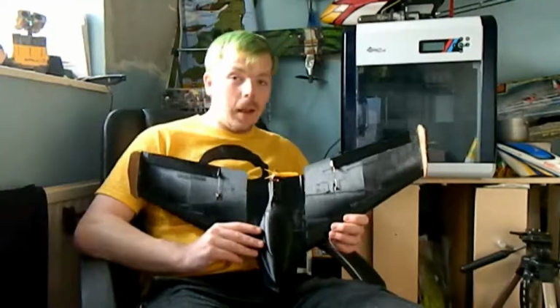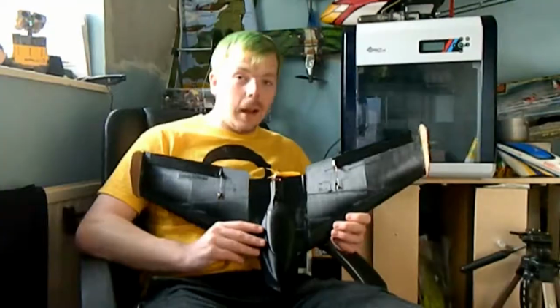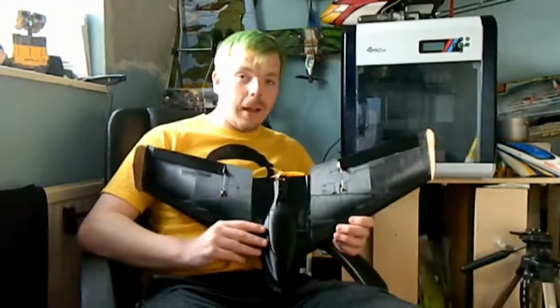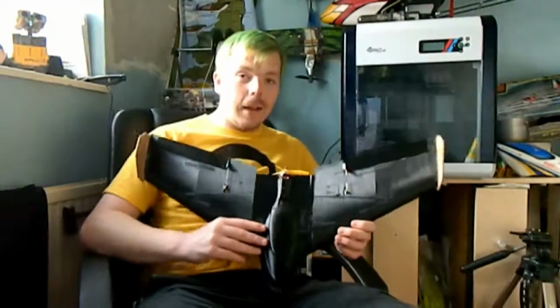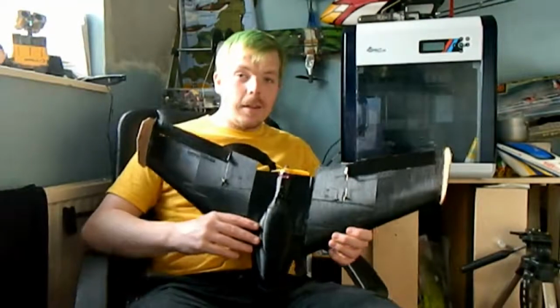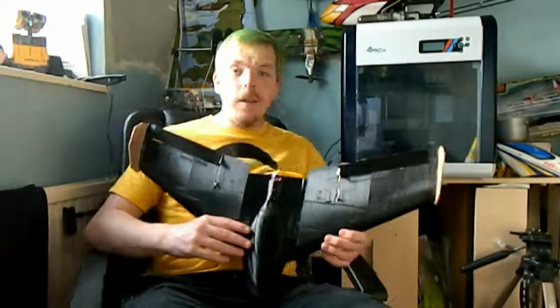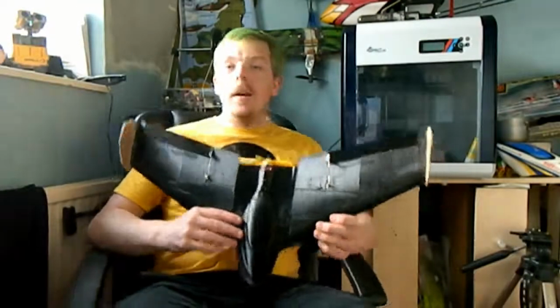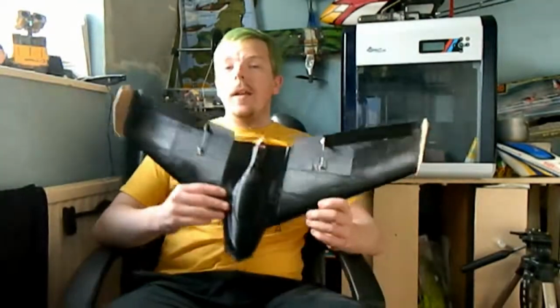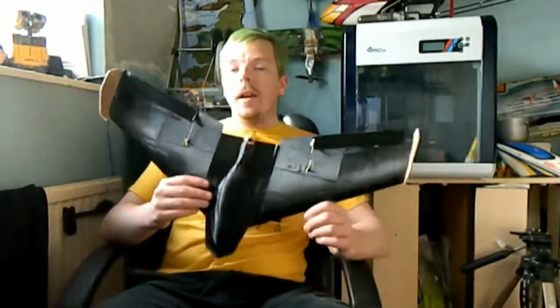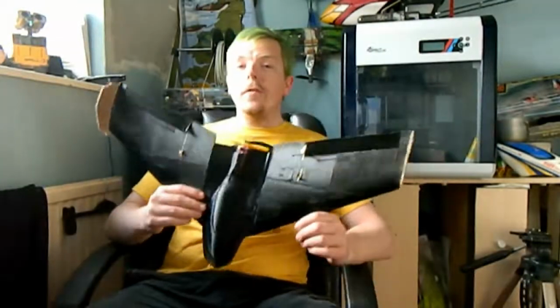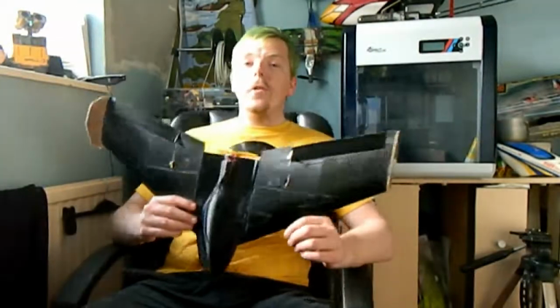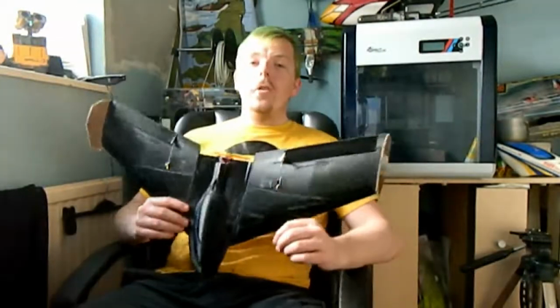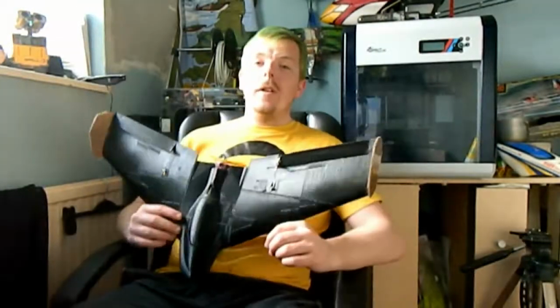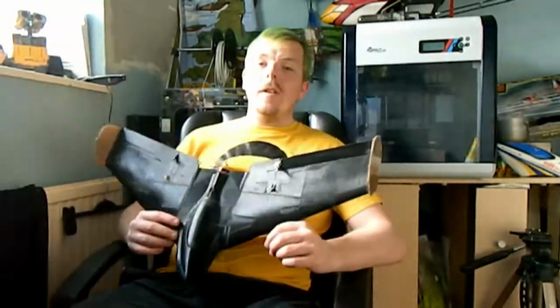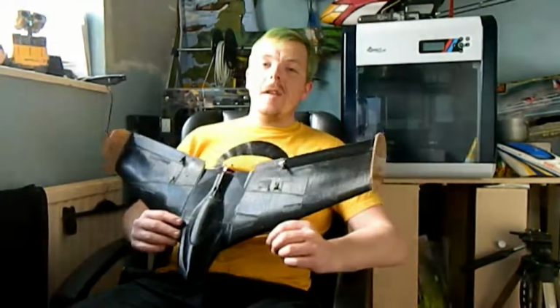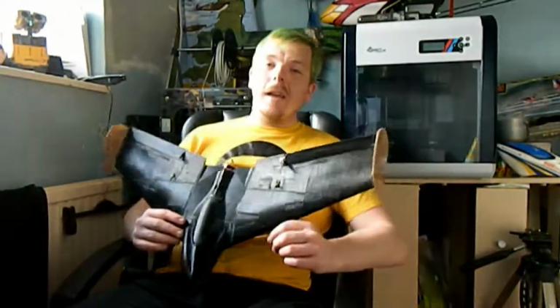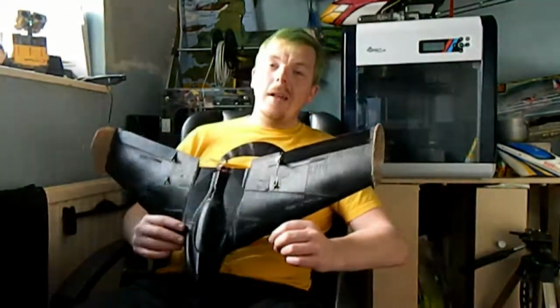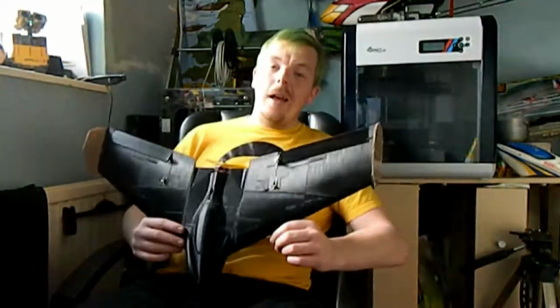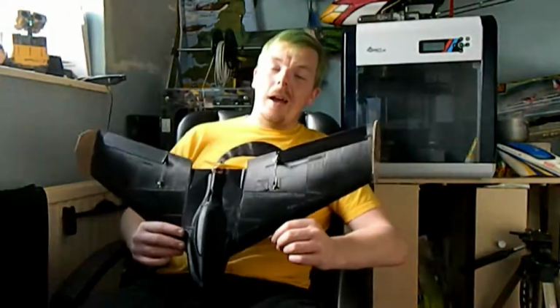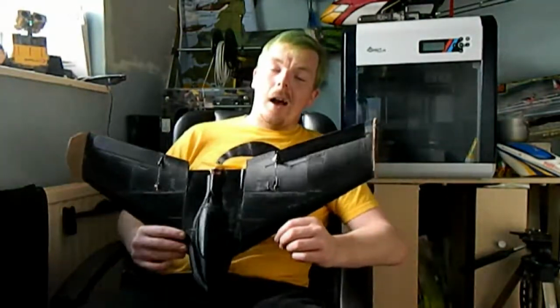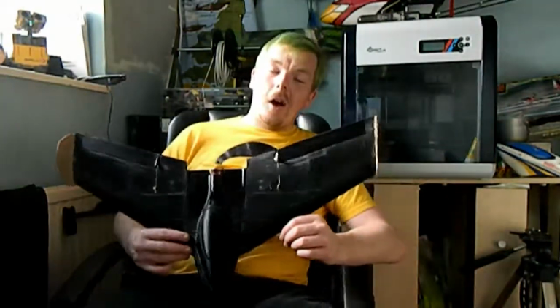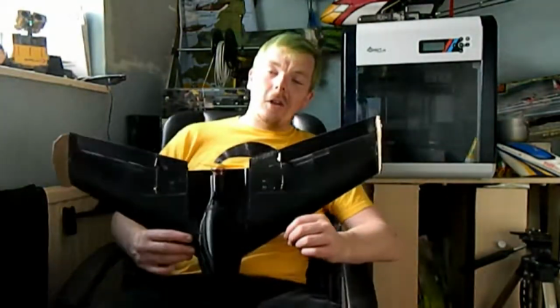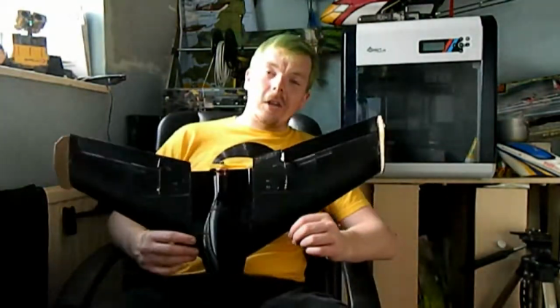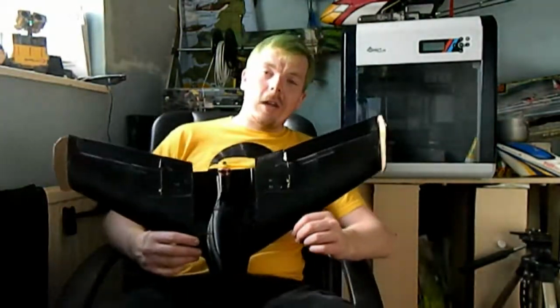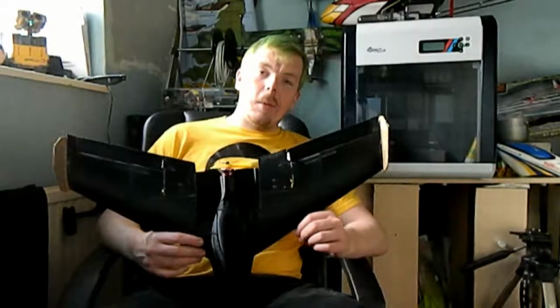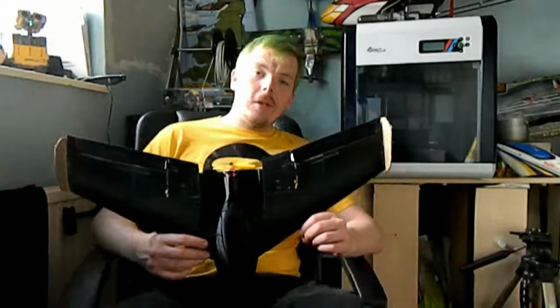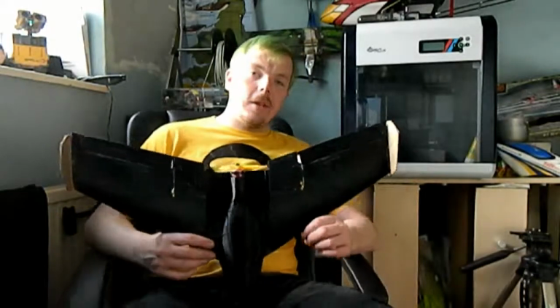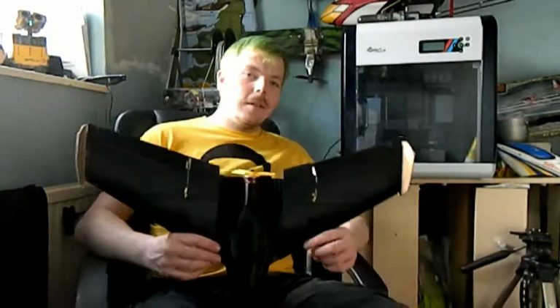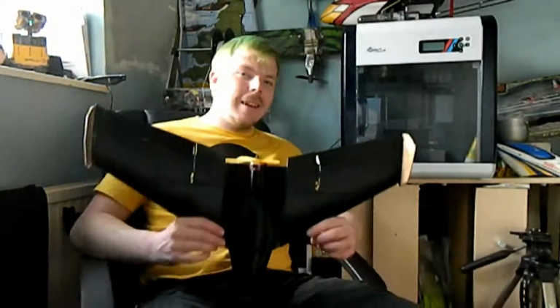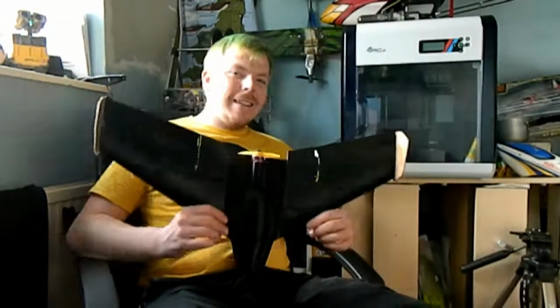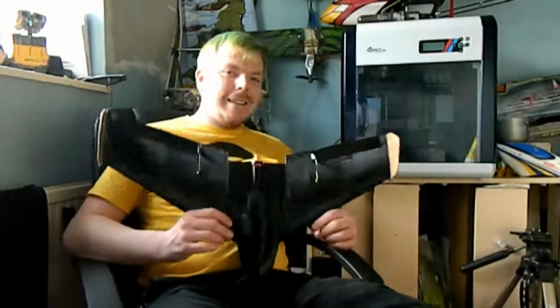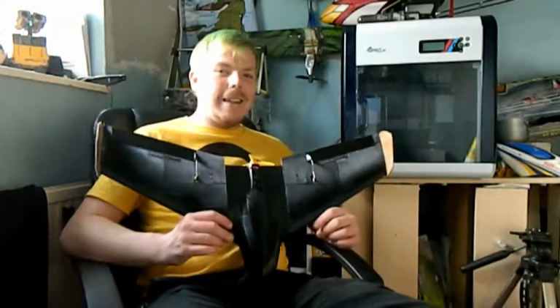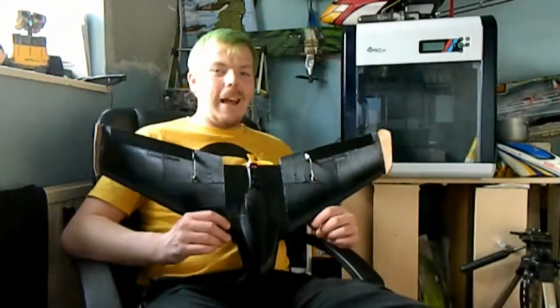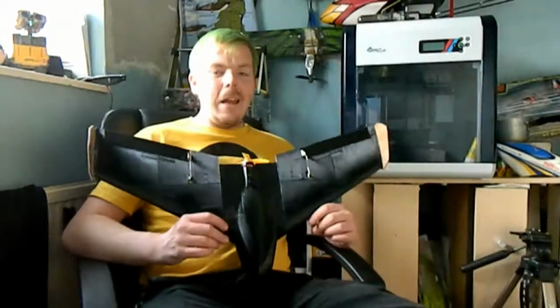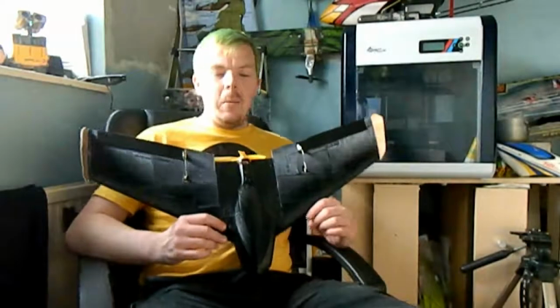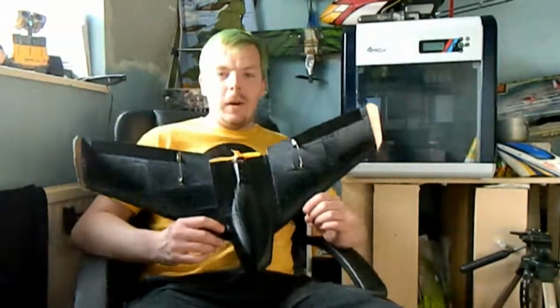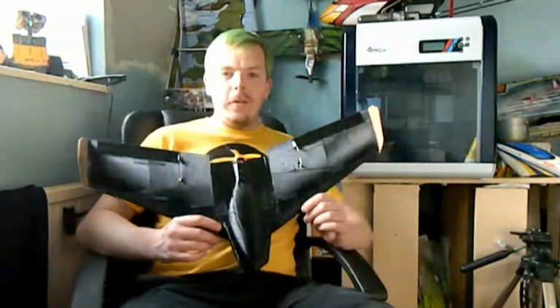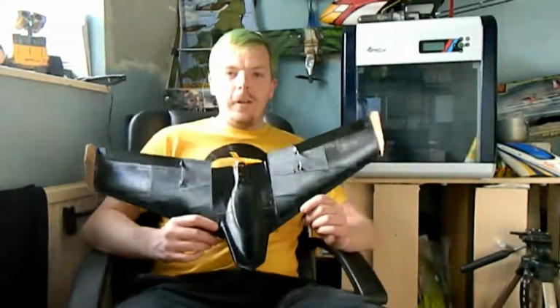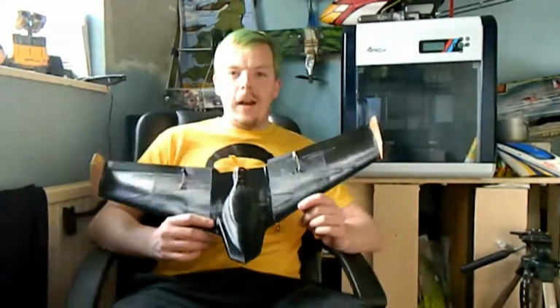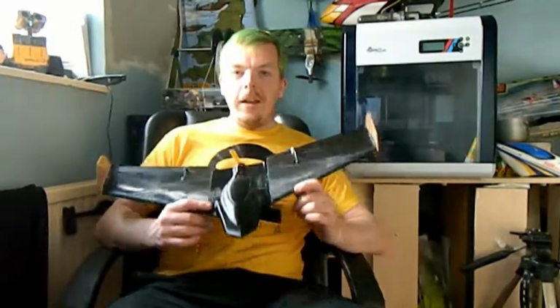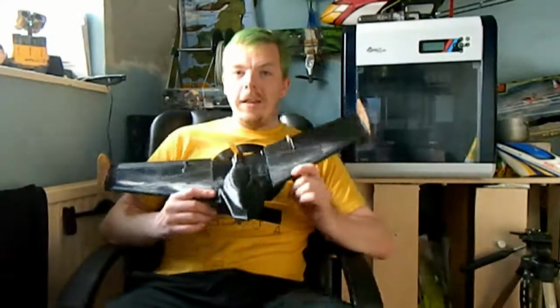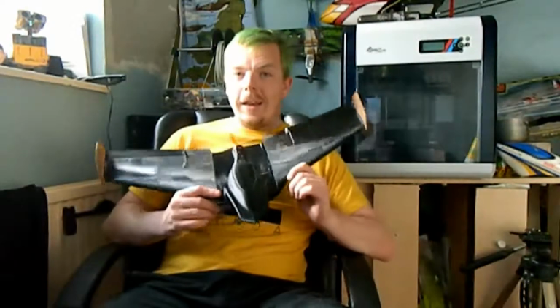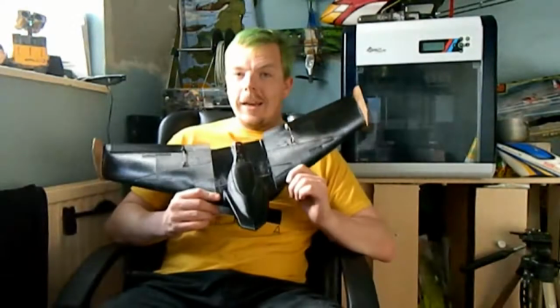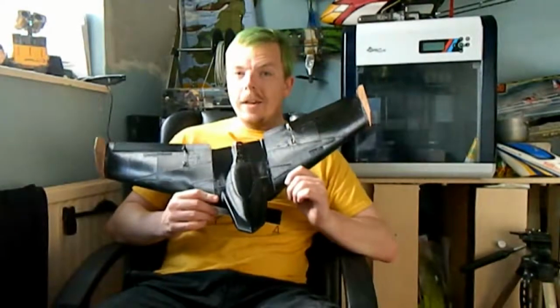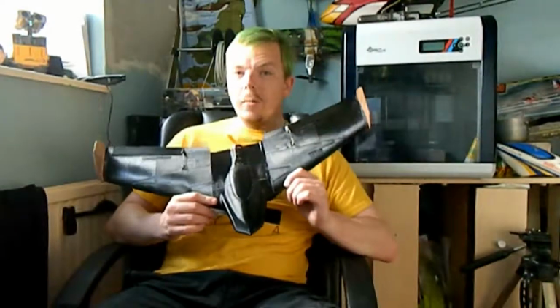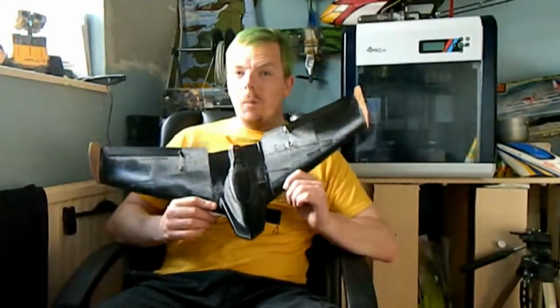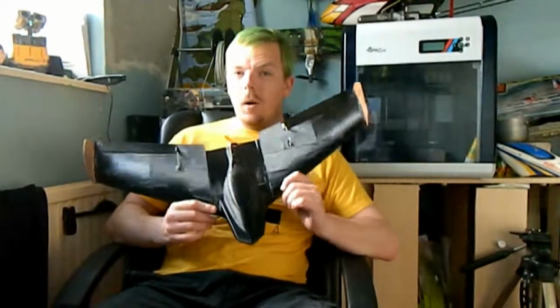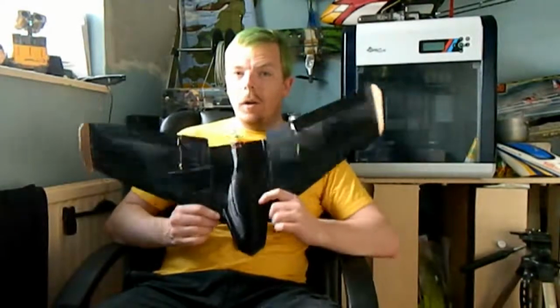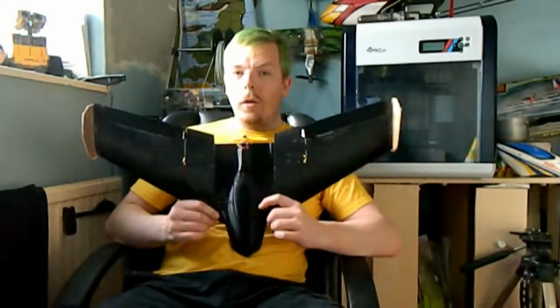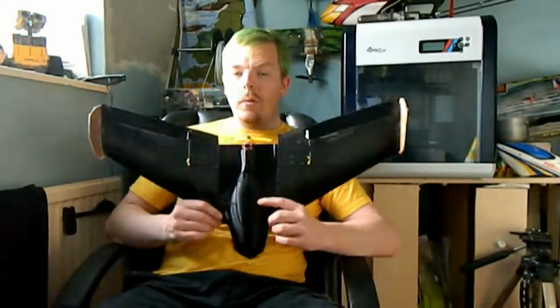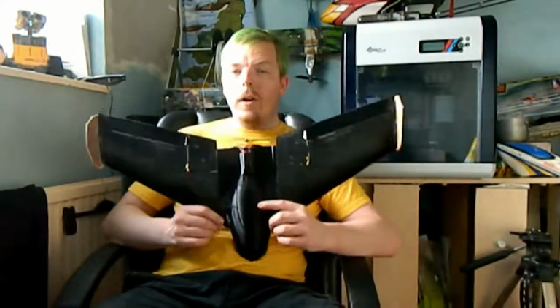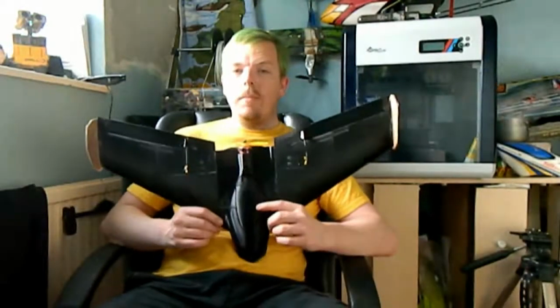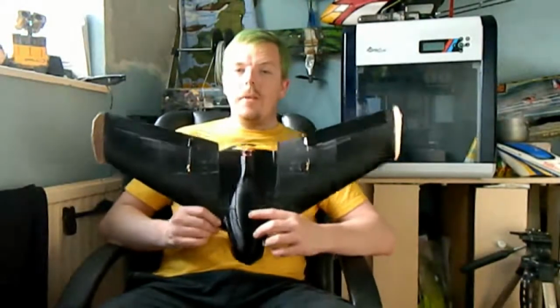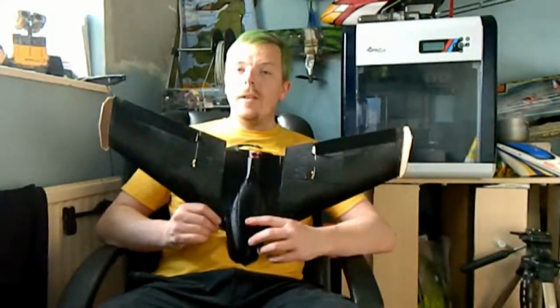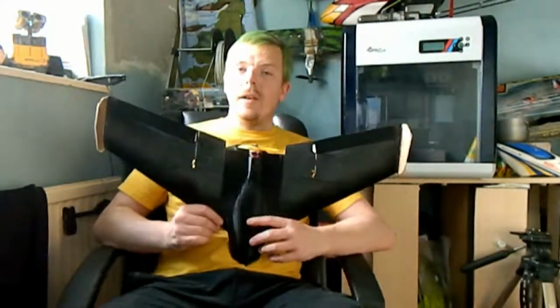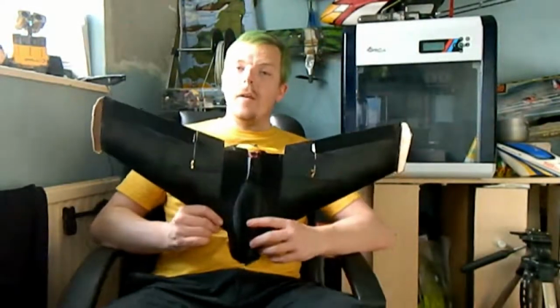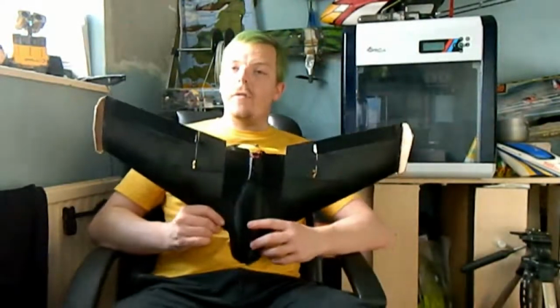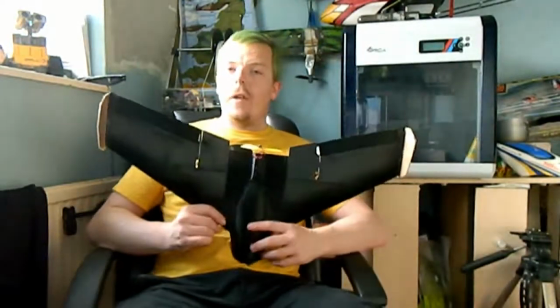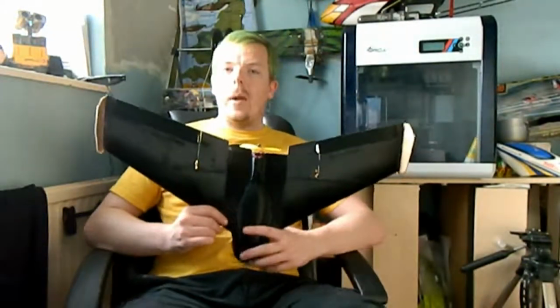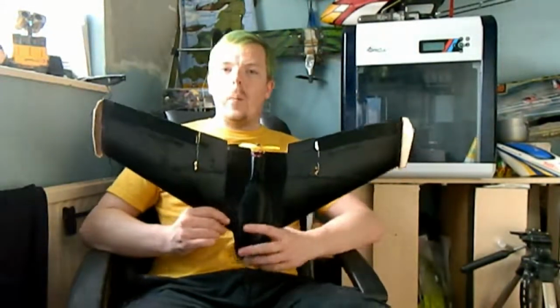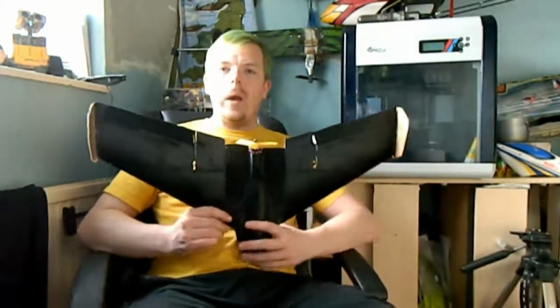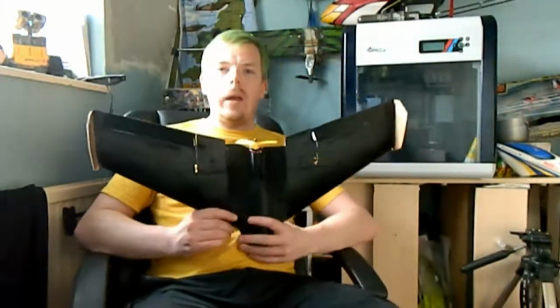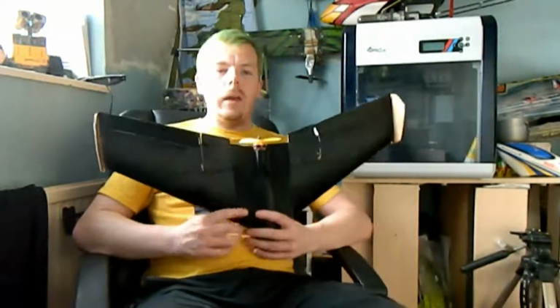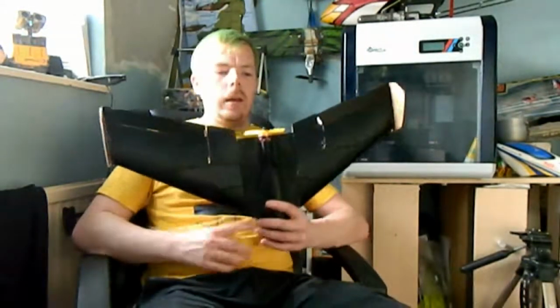Hi guys, thanks for joining us again at RC Lobotics. Today we are flying the GASP-1 3D printed flying wing.